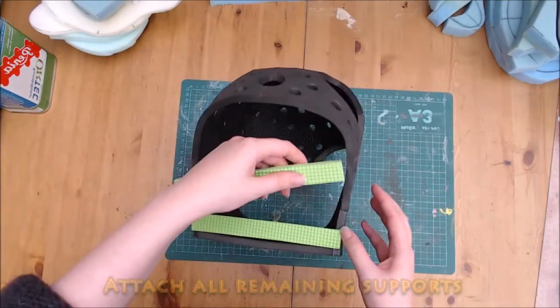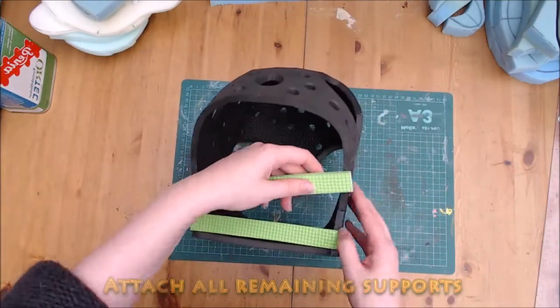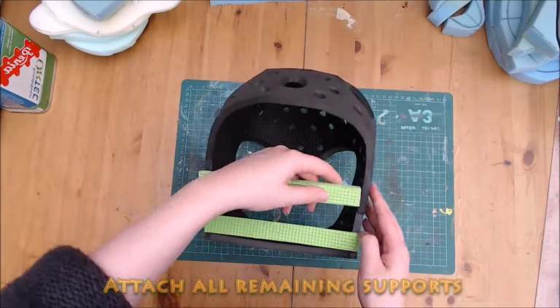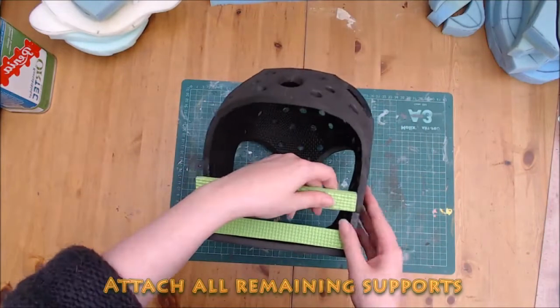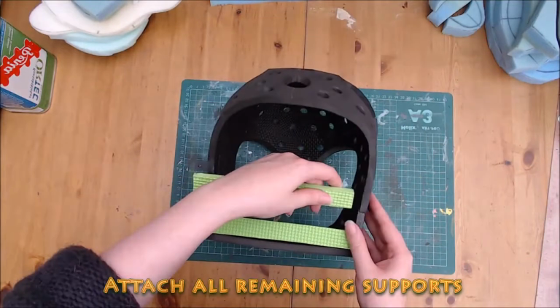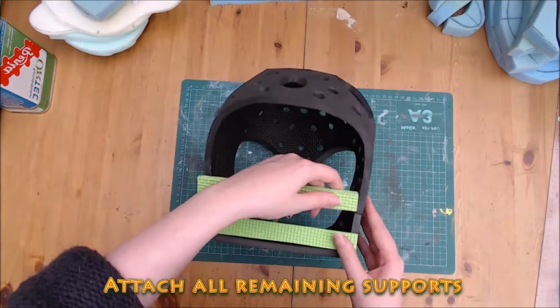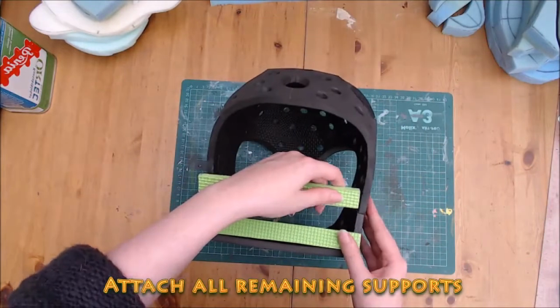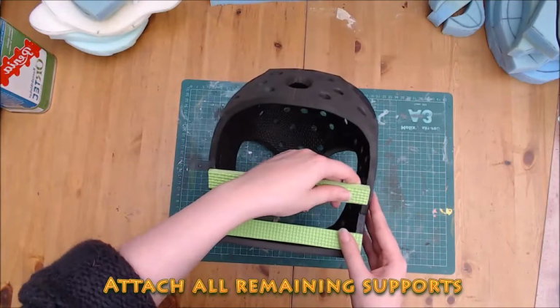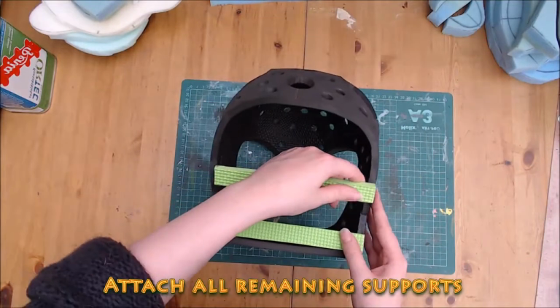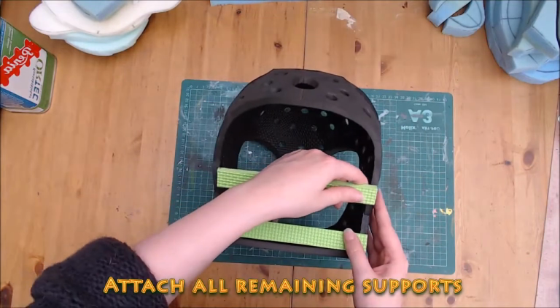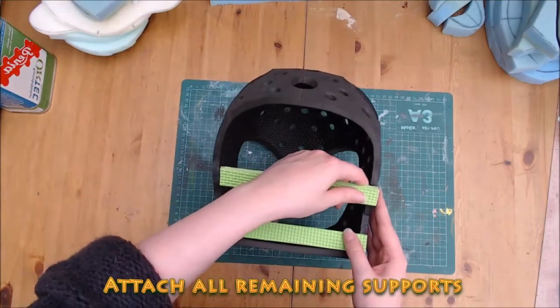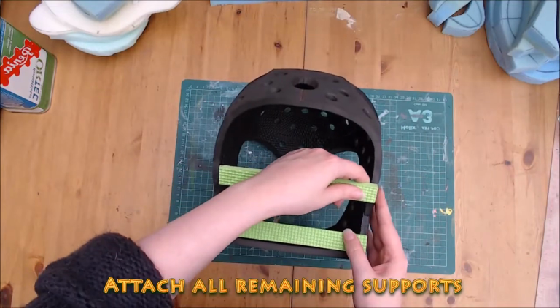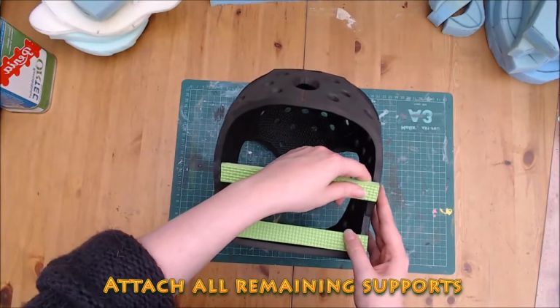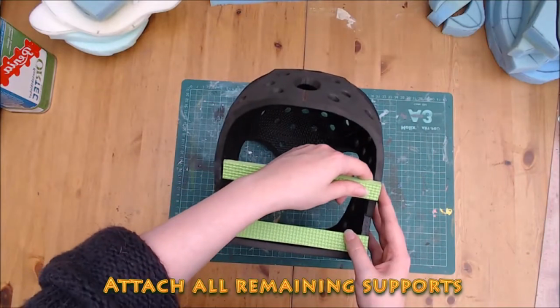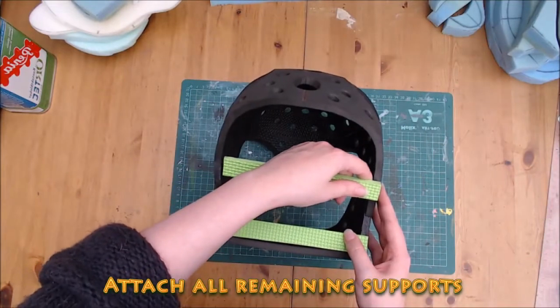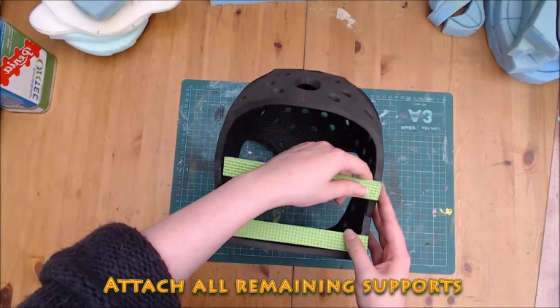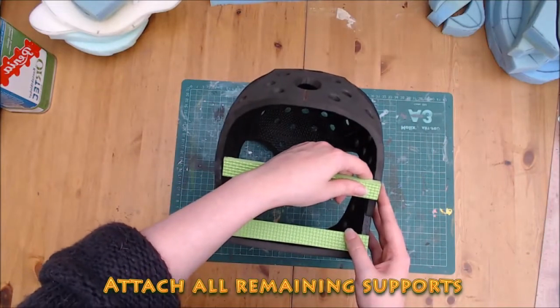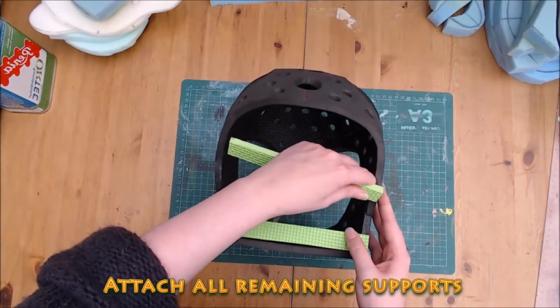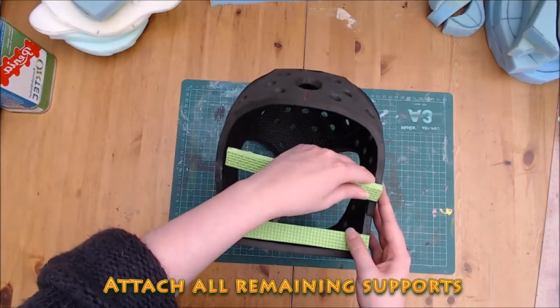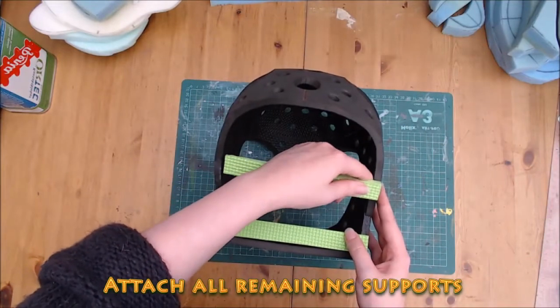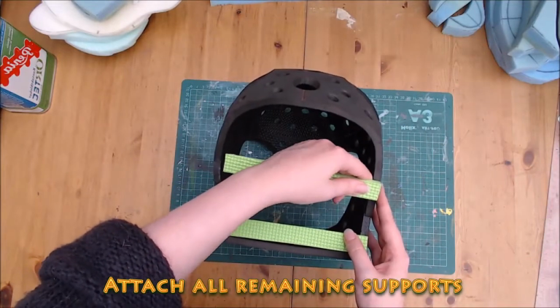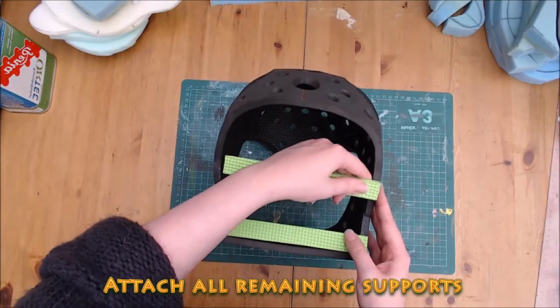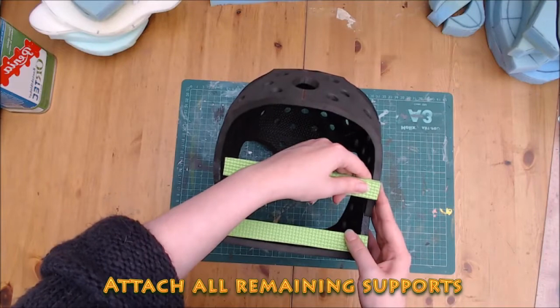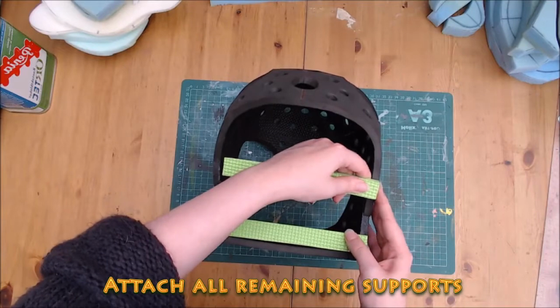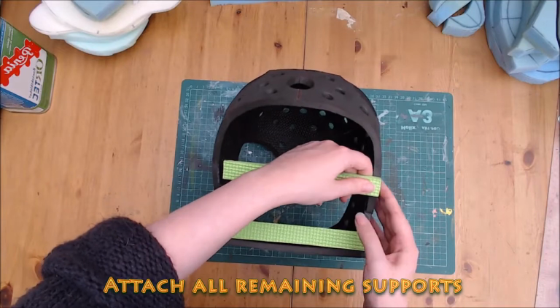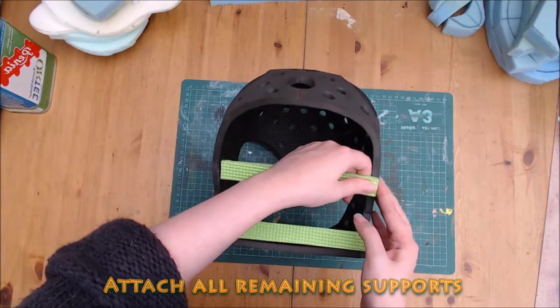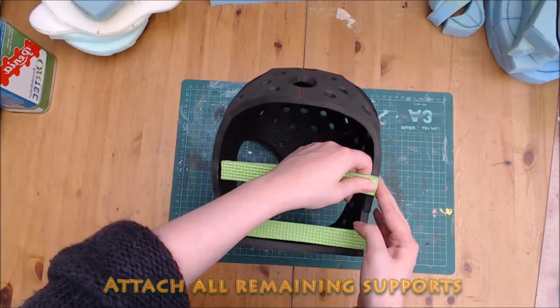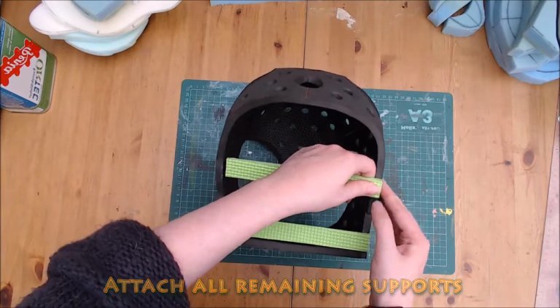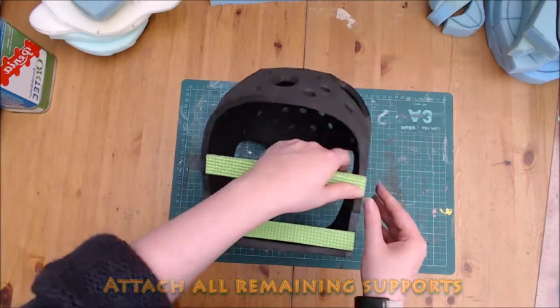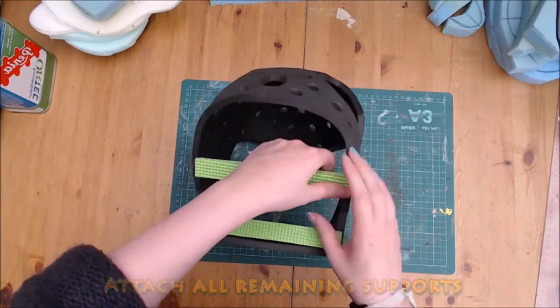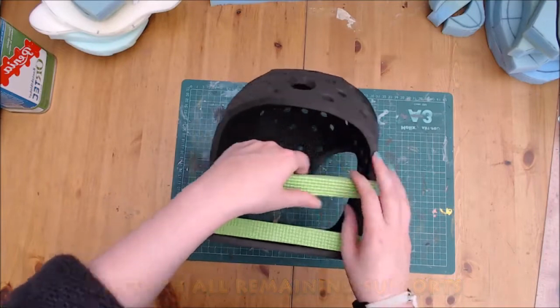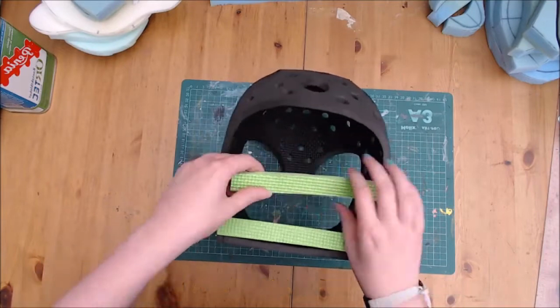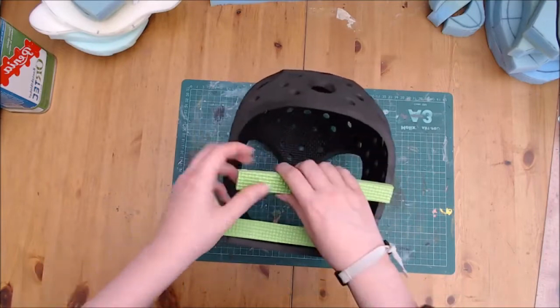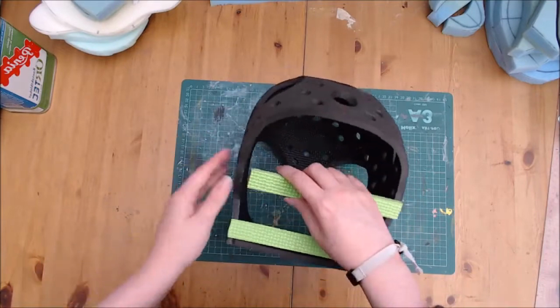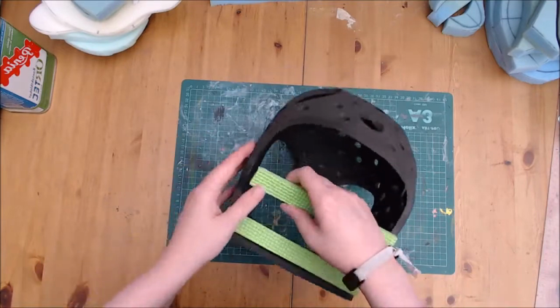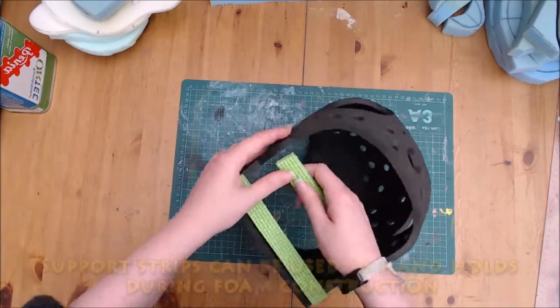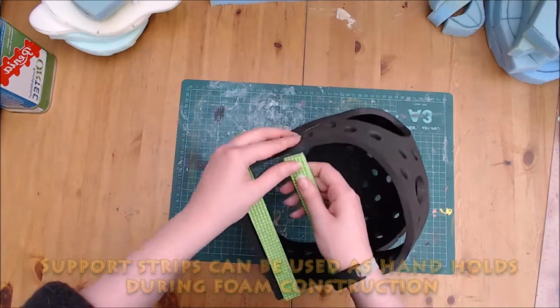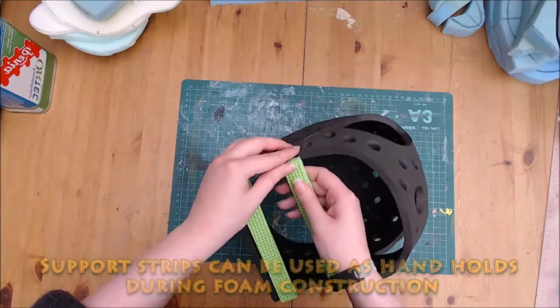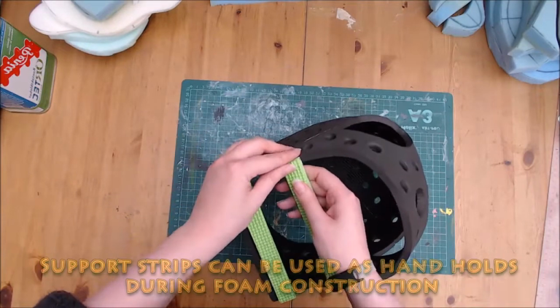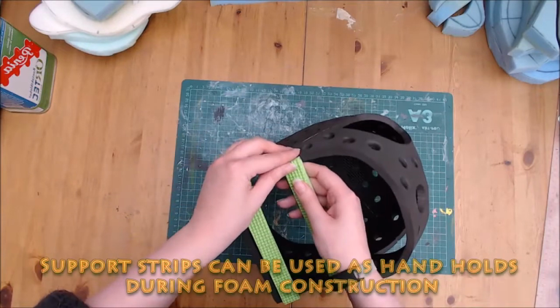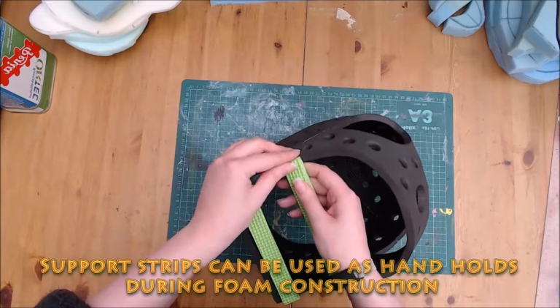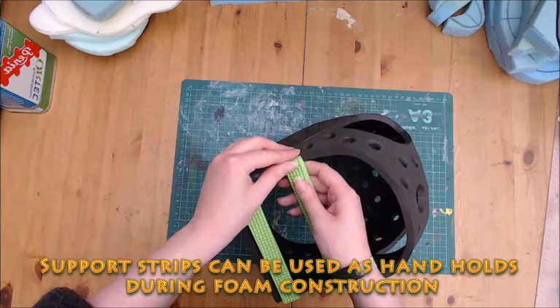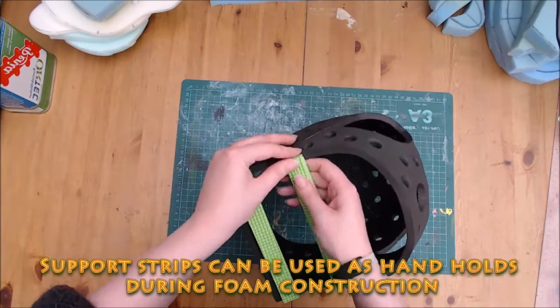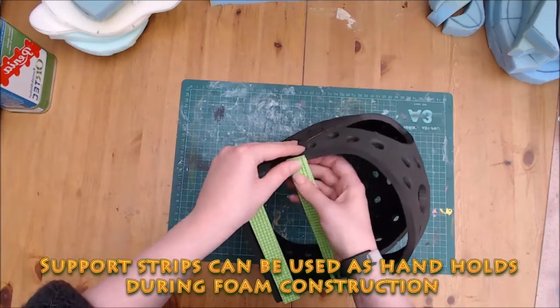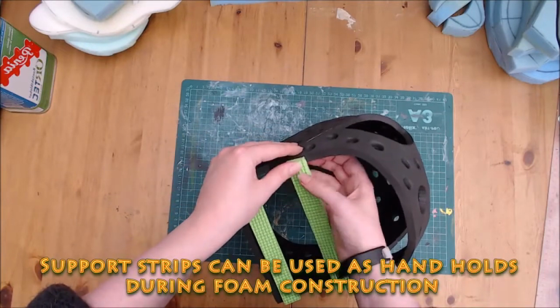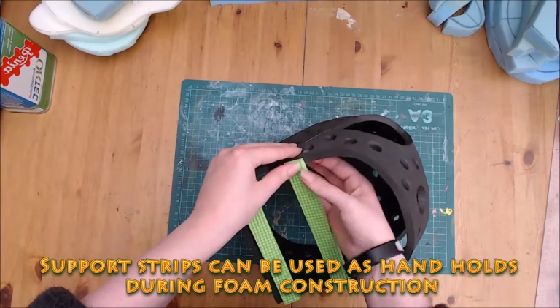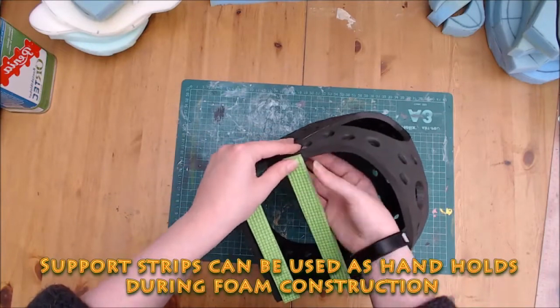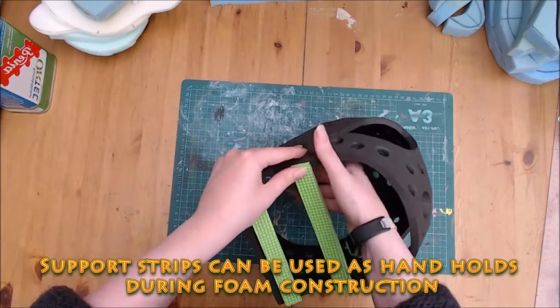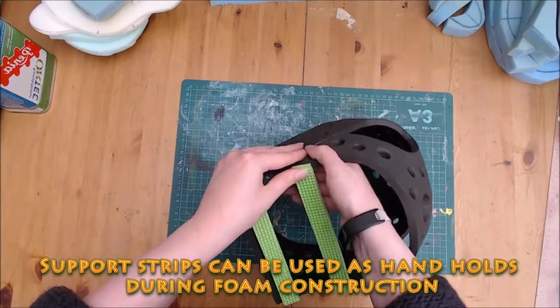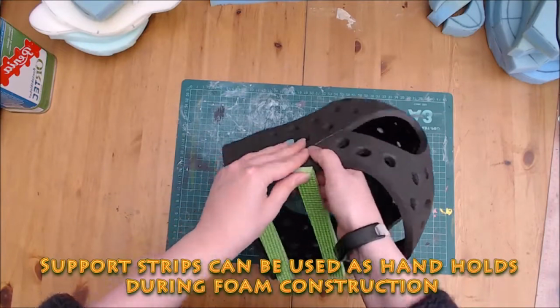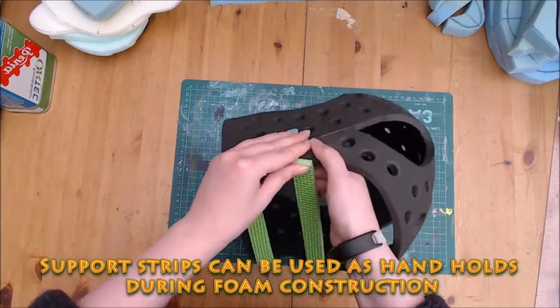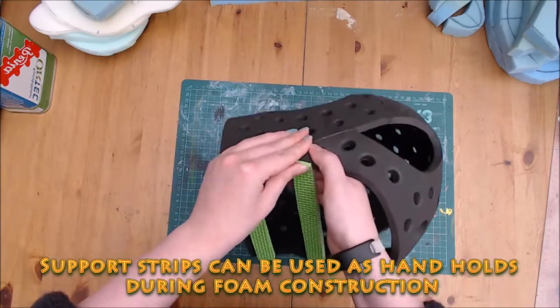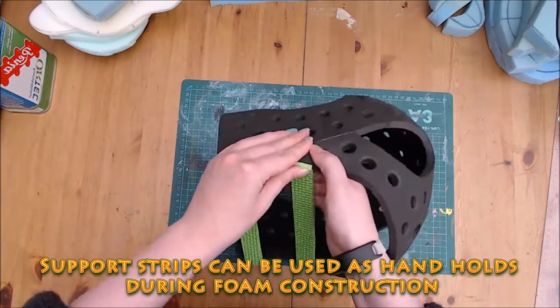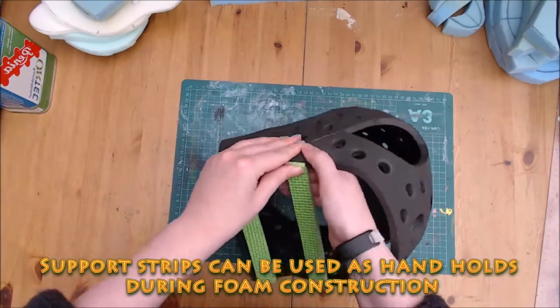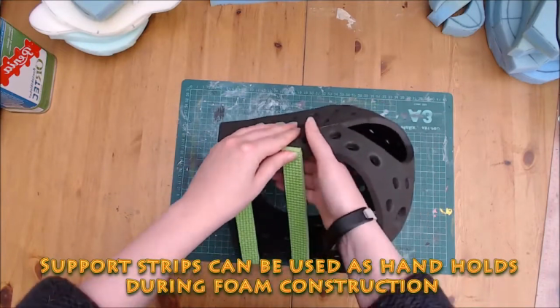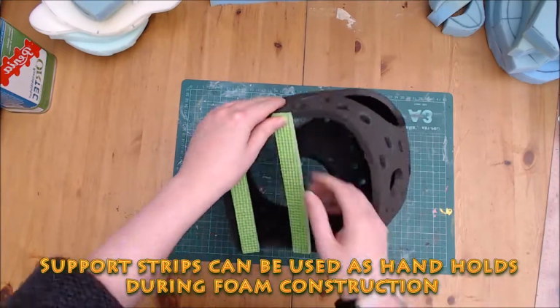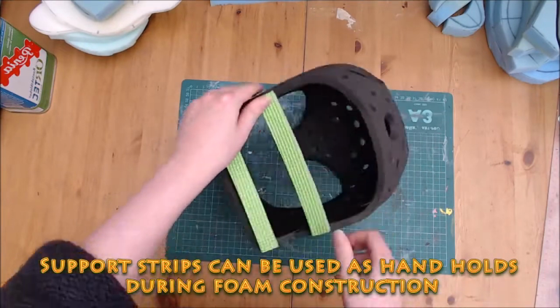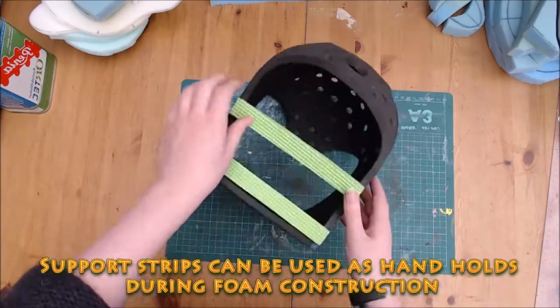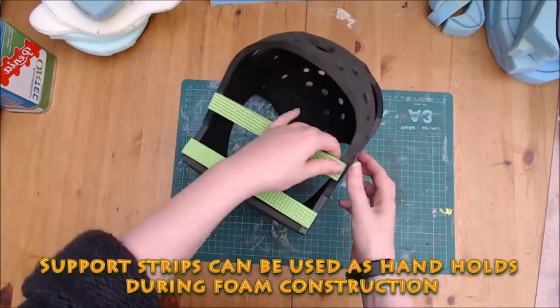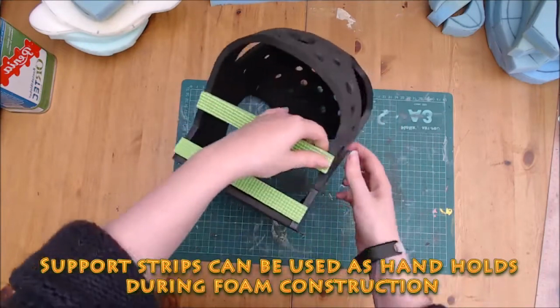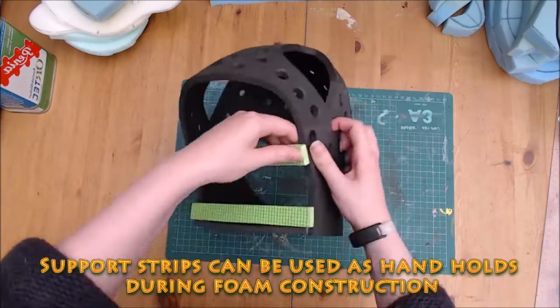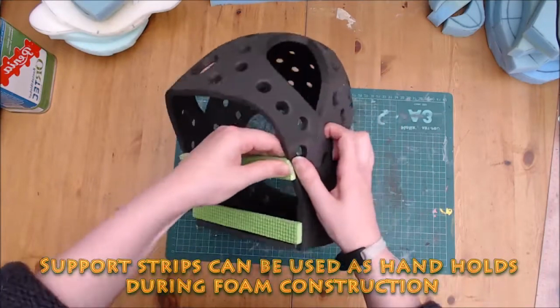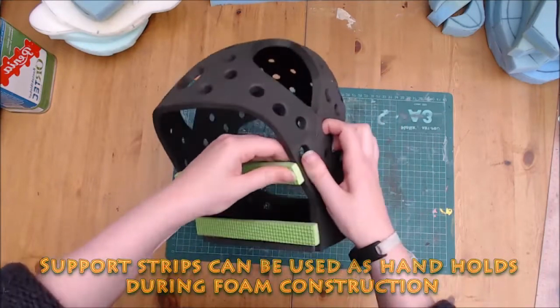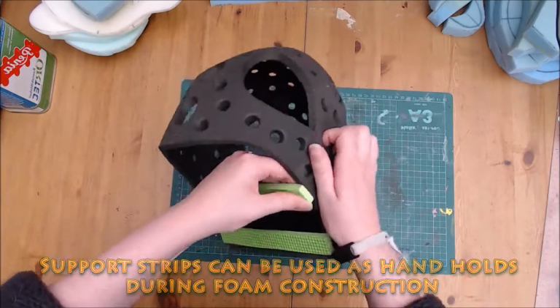Your last step is to attach the two remaining support strips on the back. You can use these strips to hold the base while you are foaming your head.